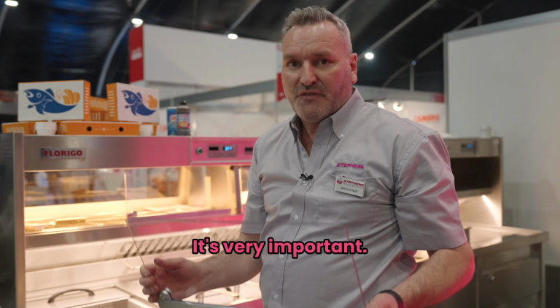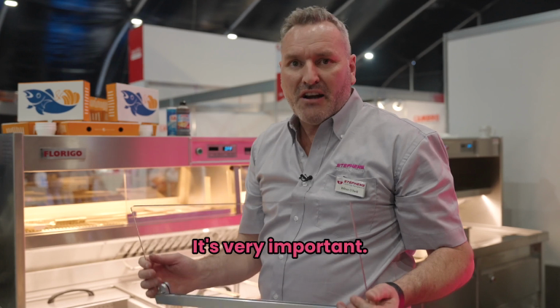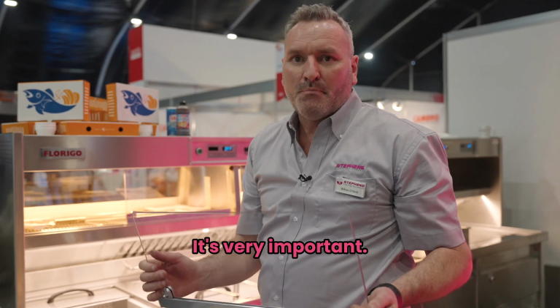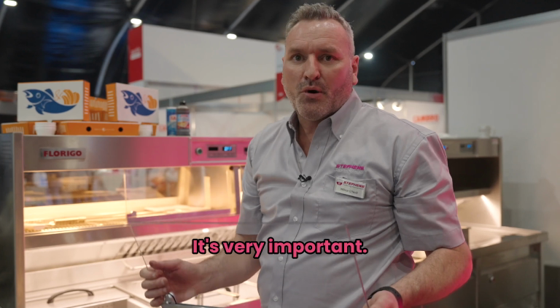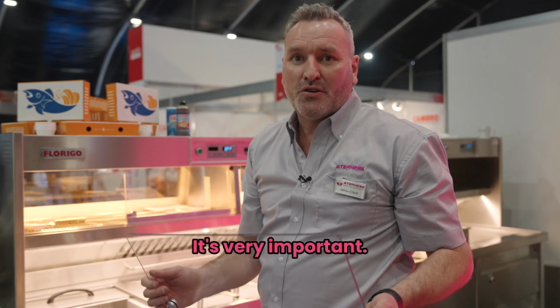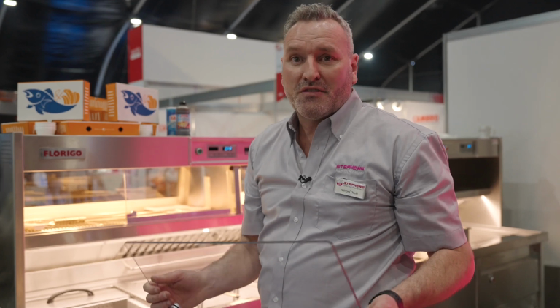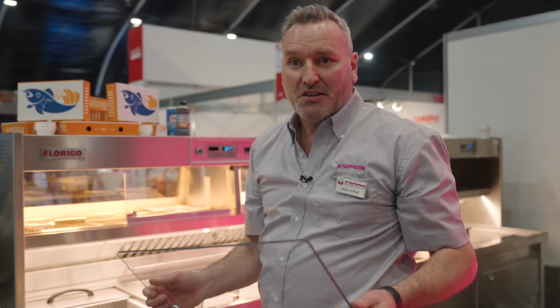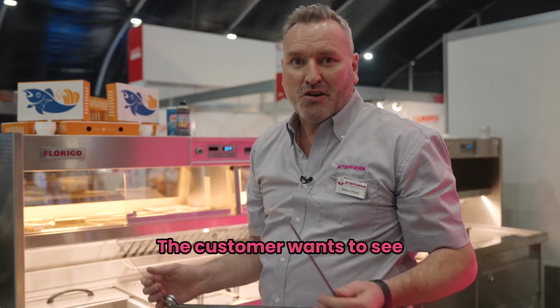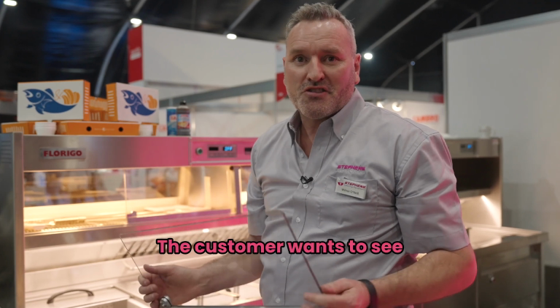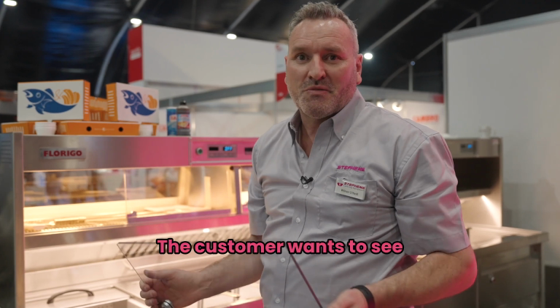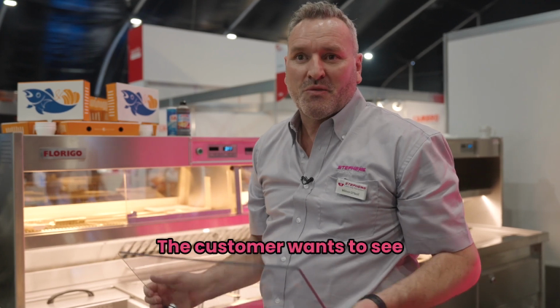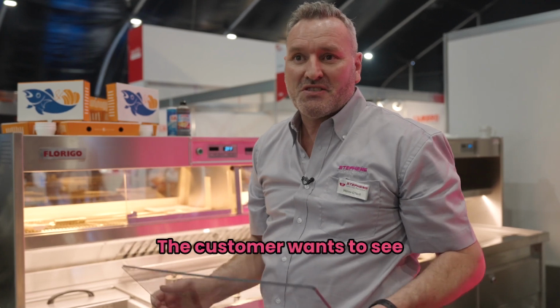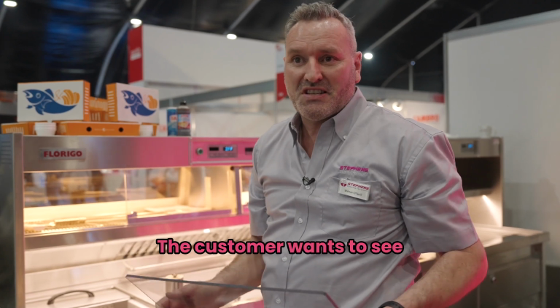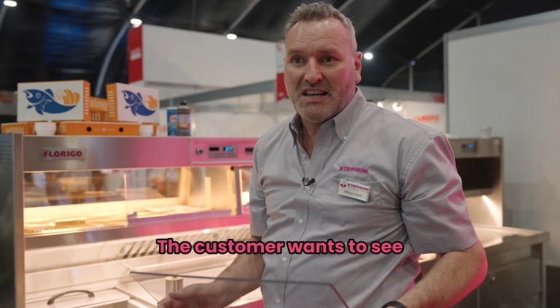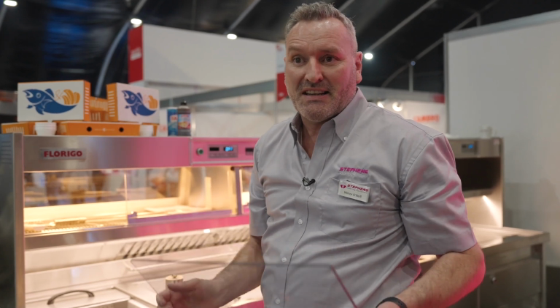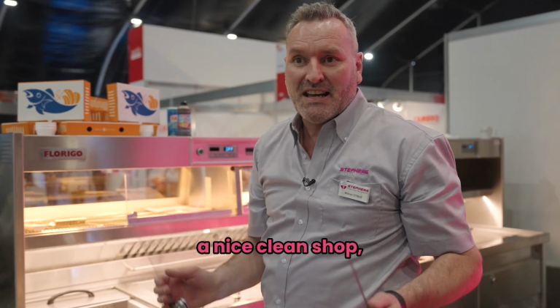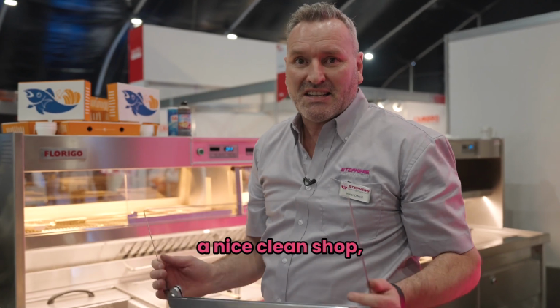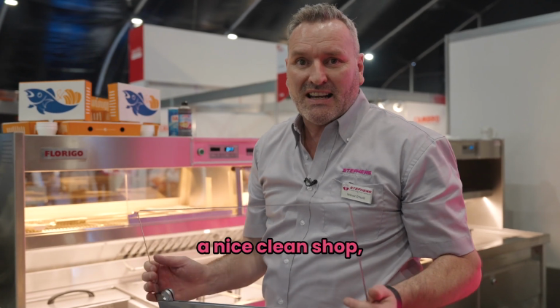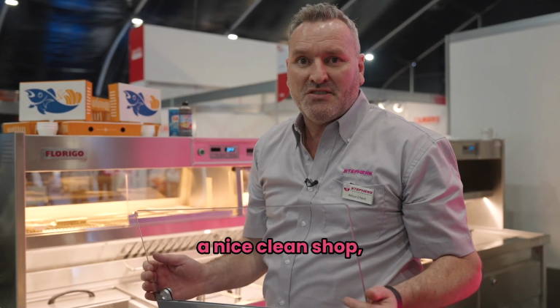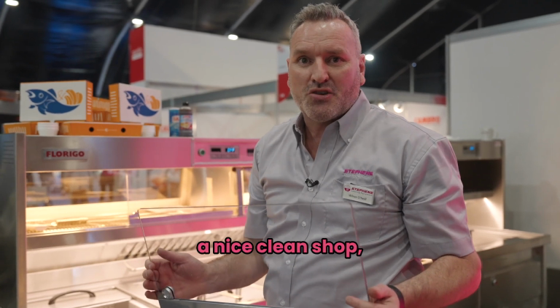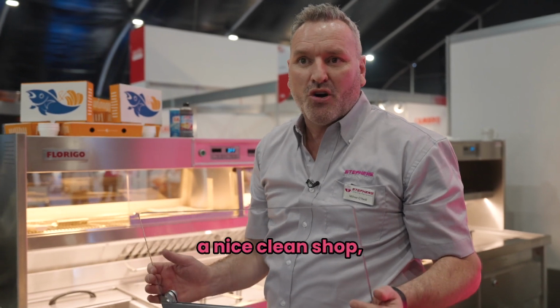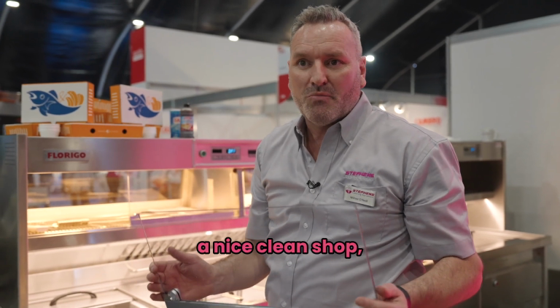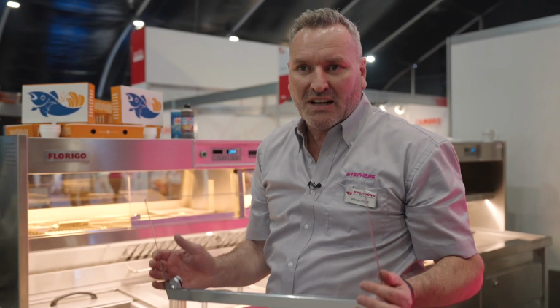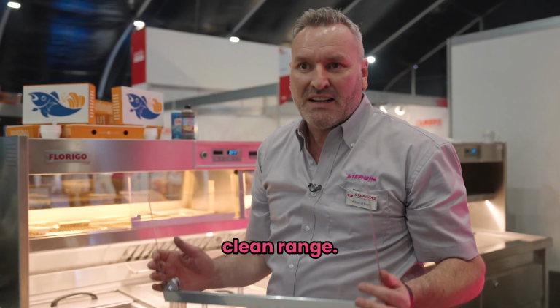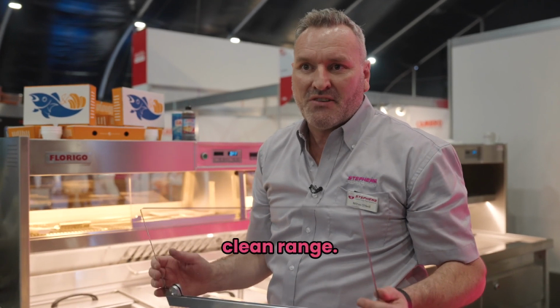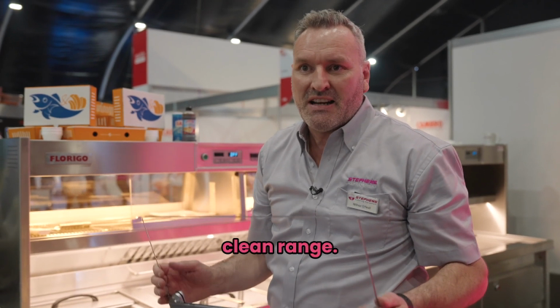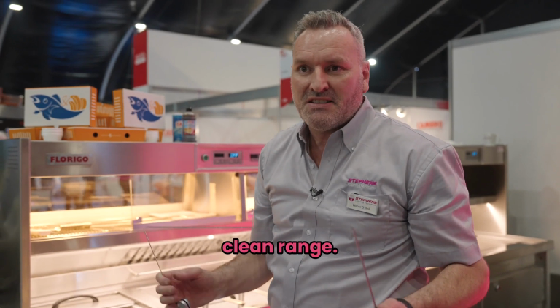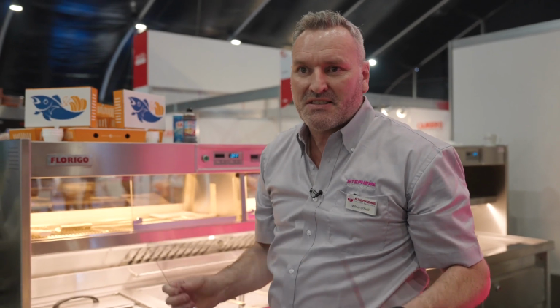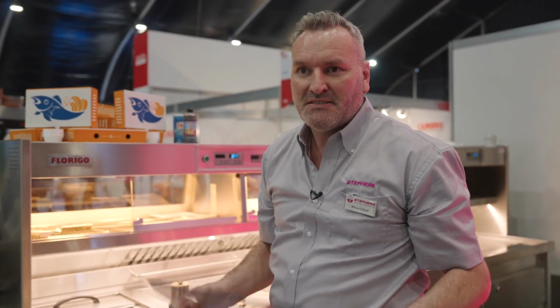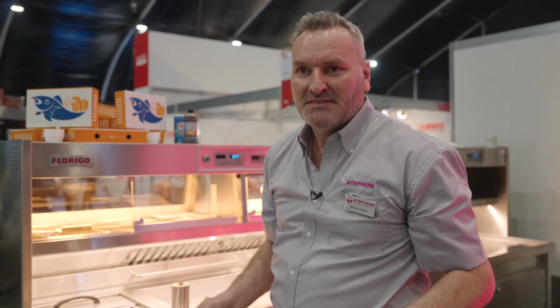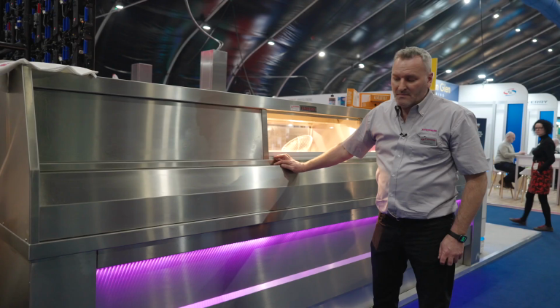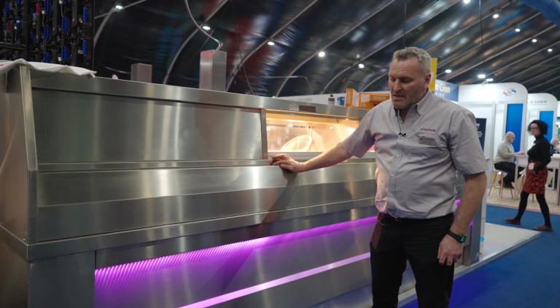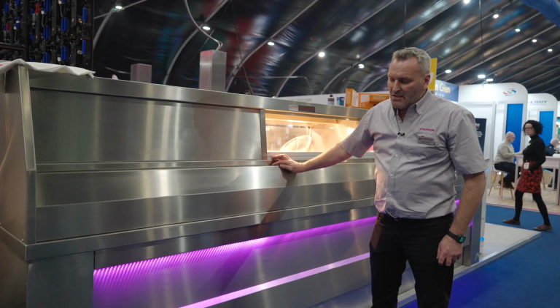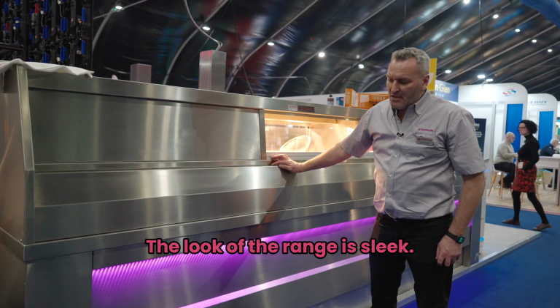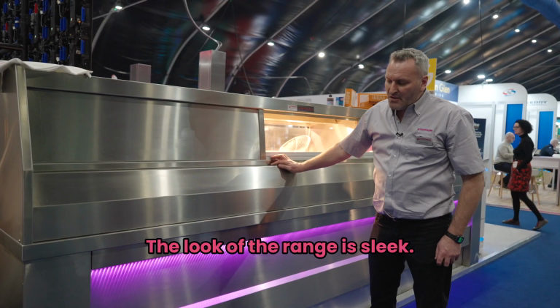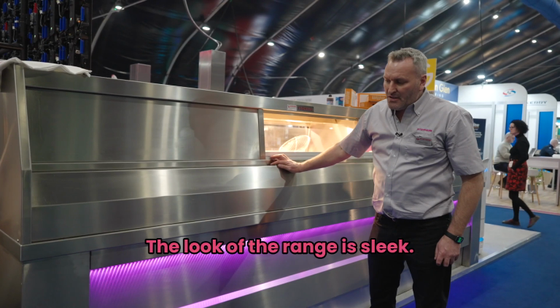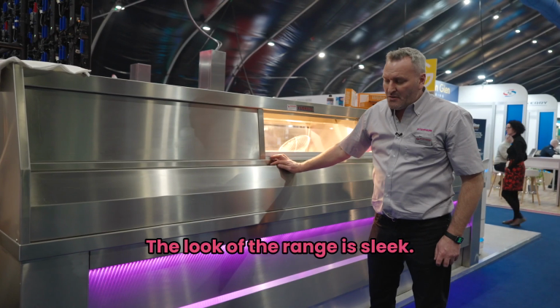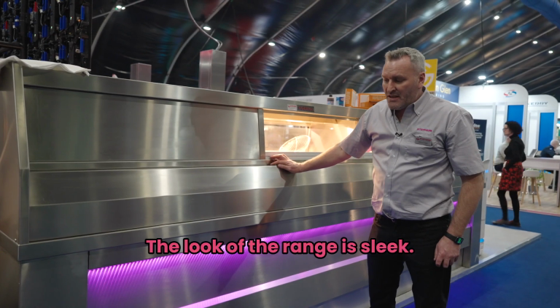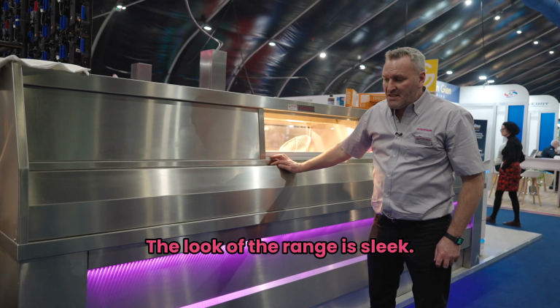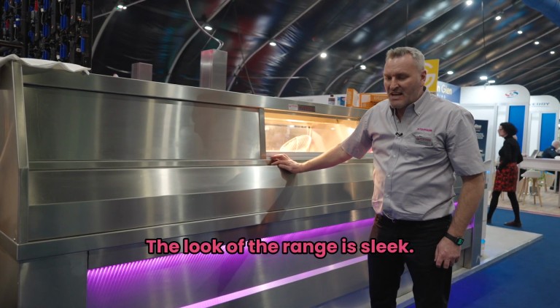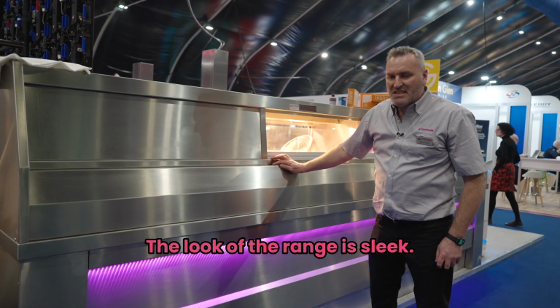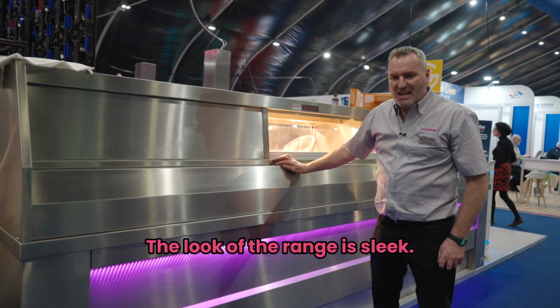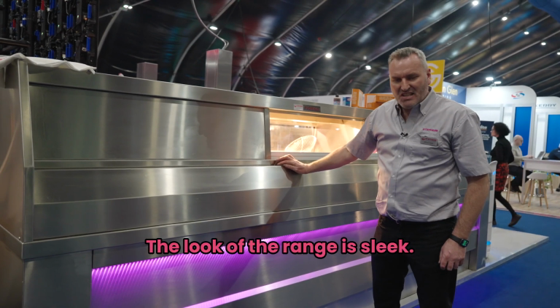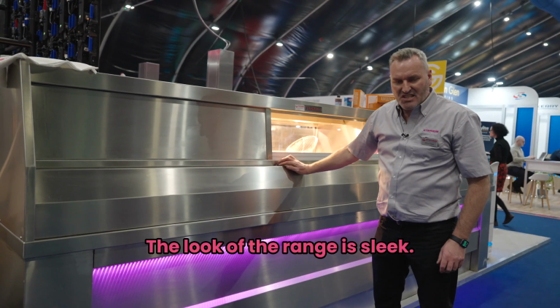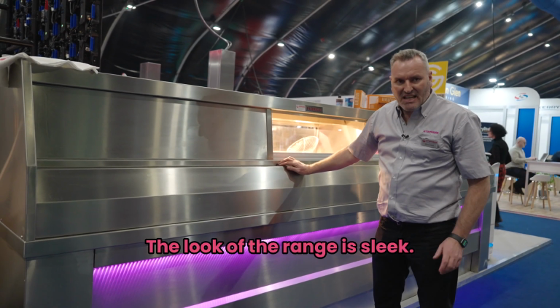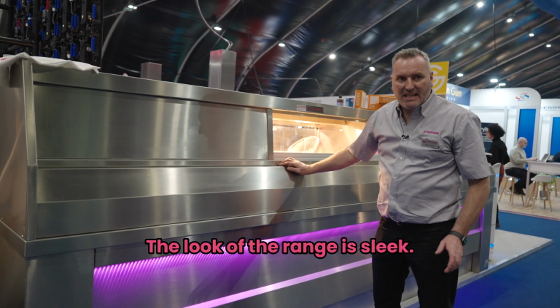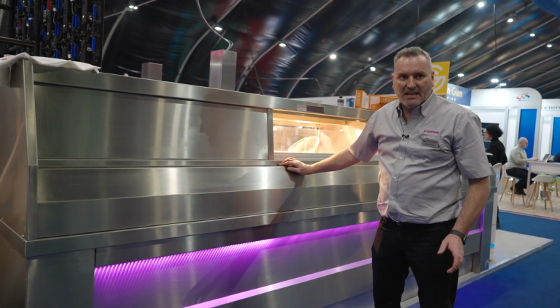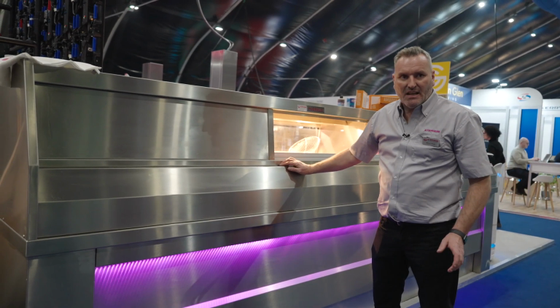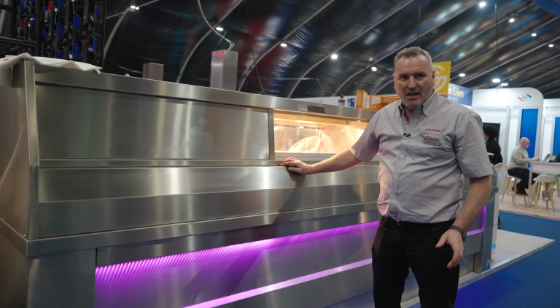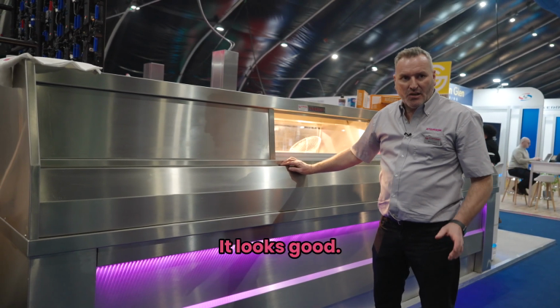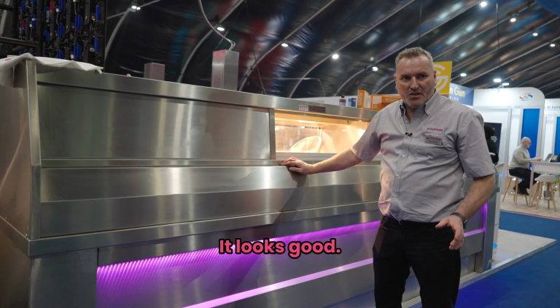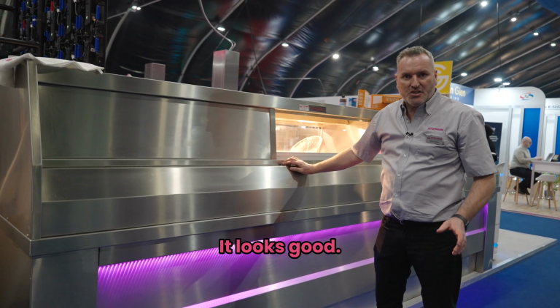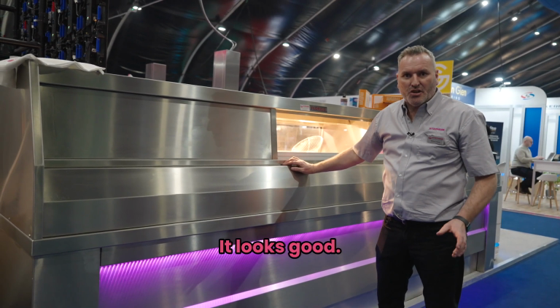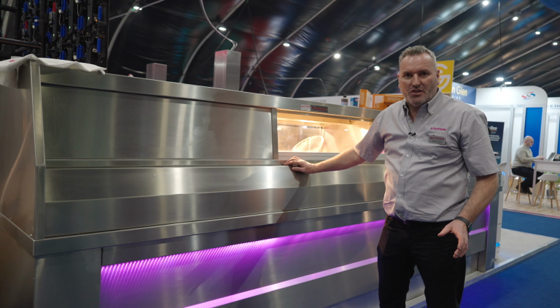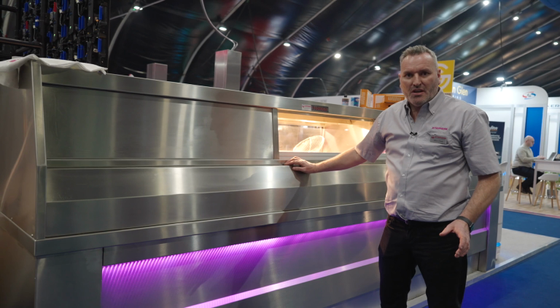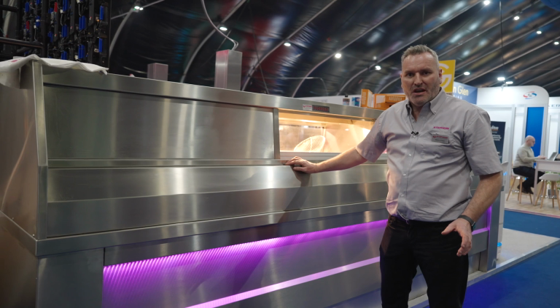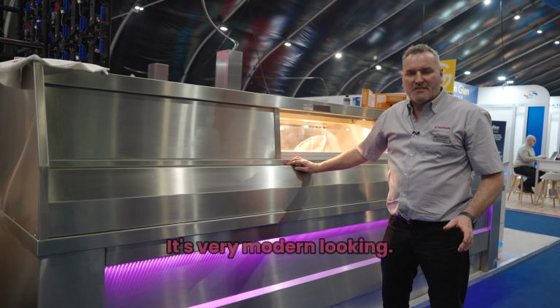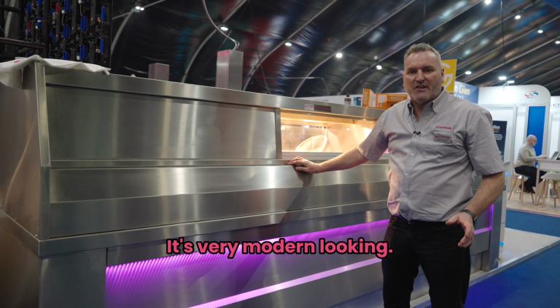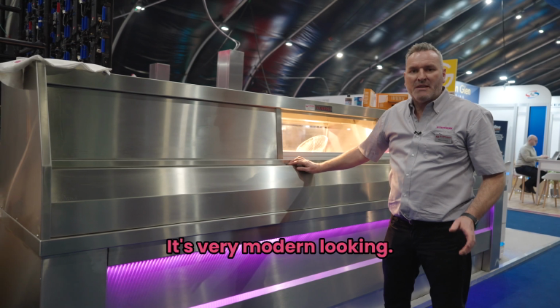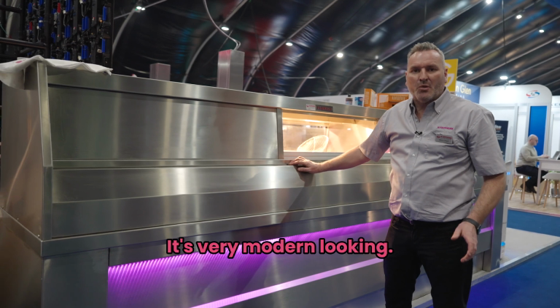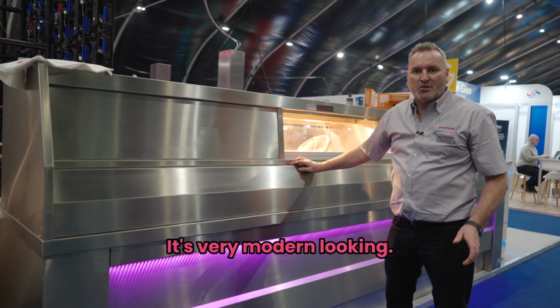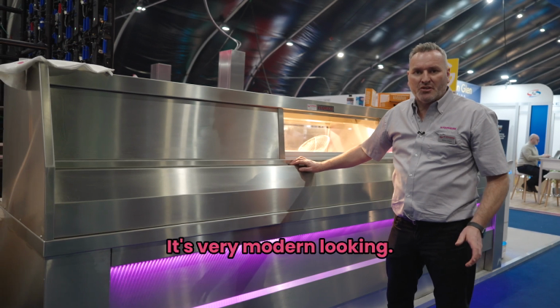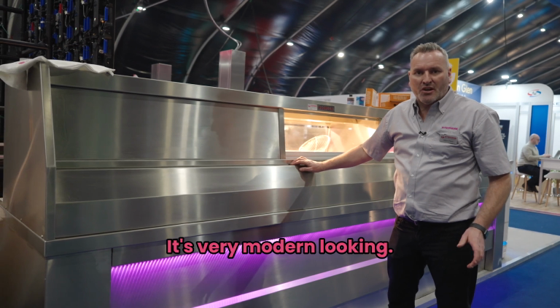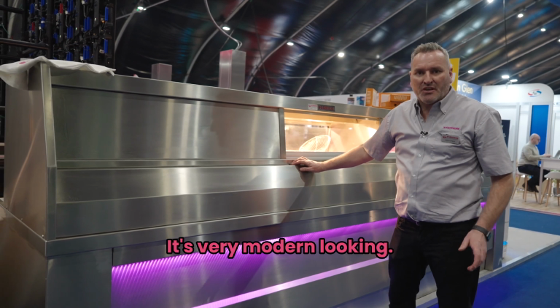It's very important — the customer wants to see a nice clean shop, a clean range. The look of the range is sleek, it looks good, it's very modern looking.